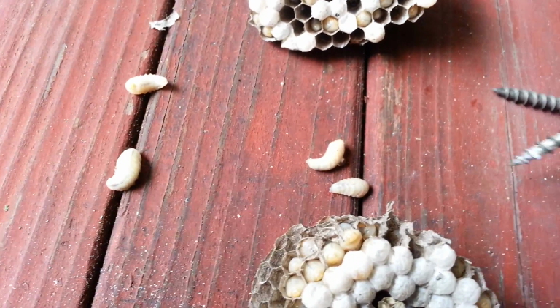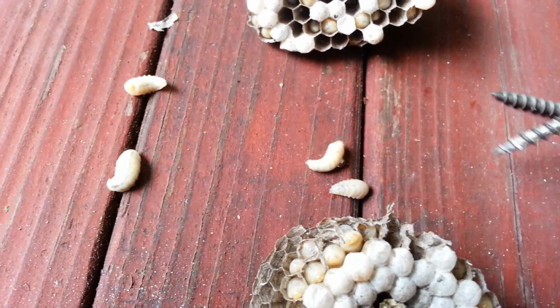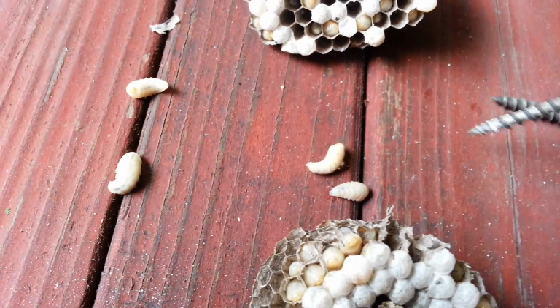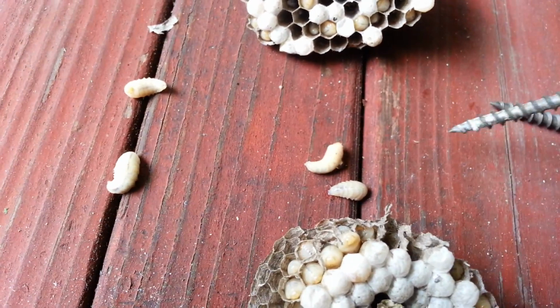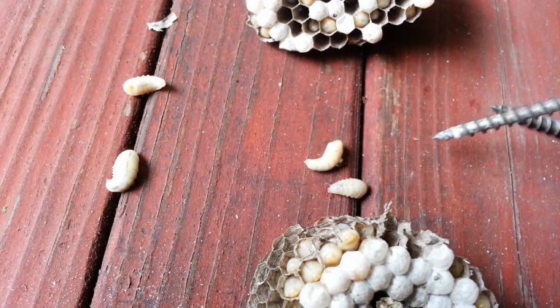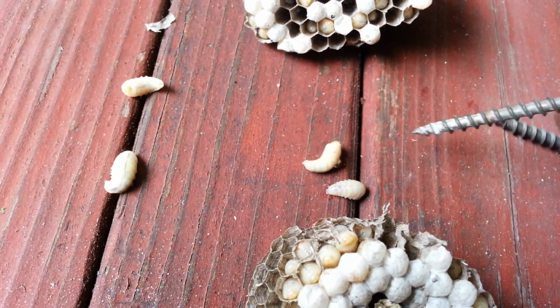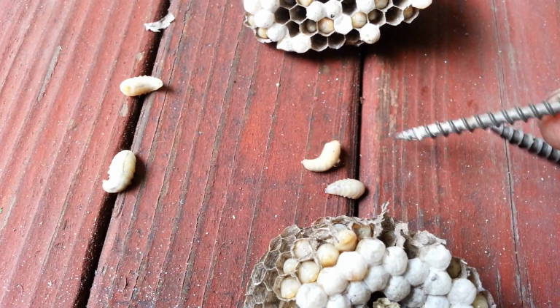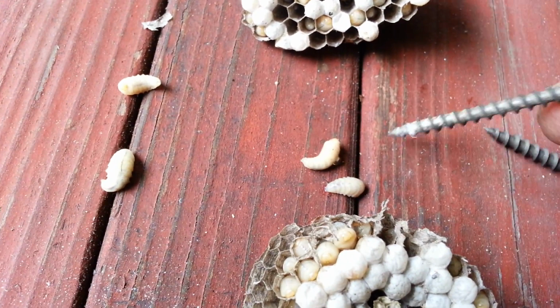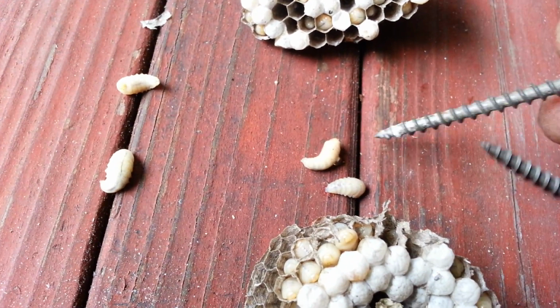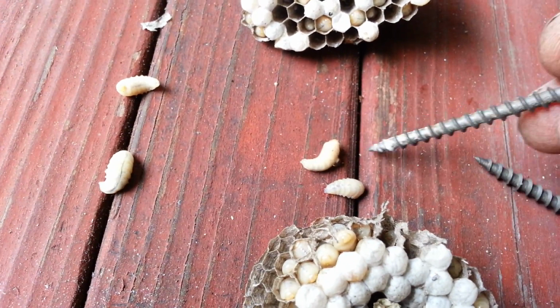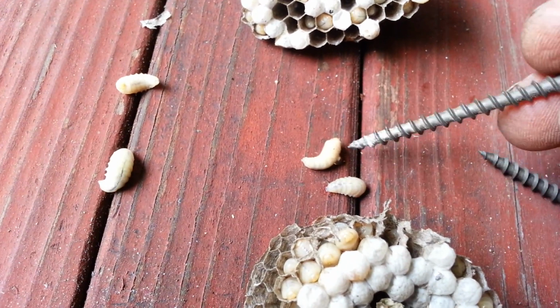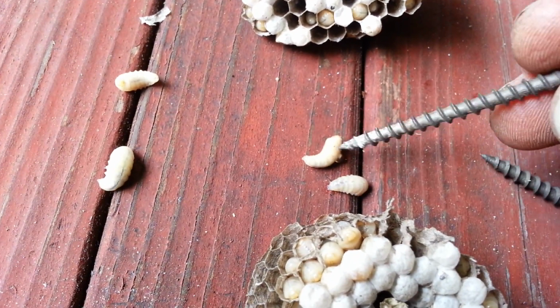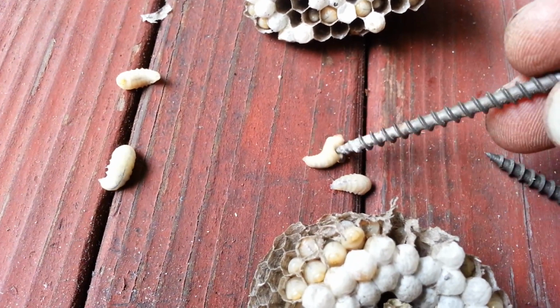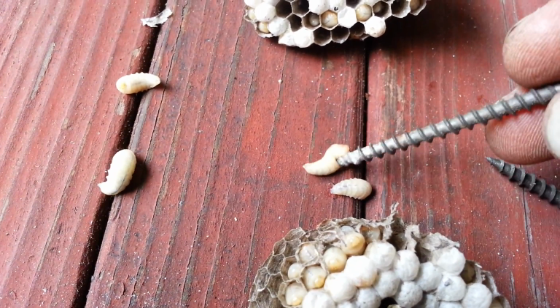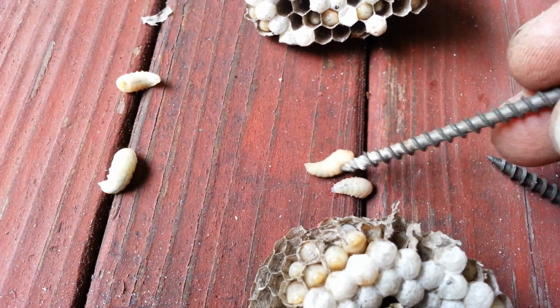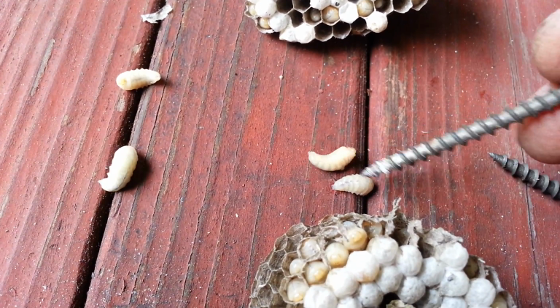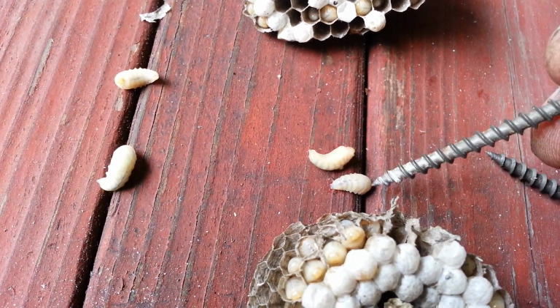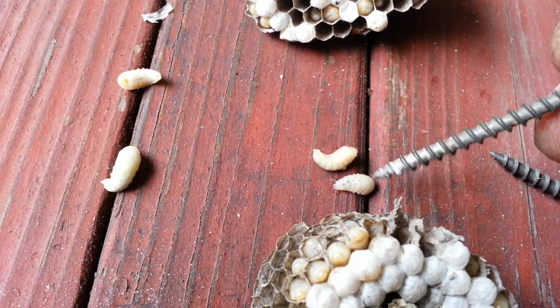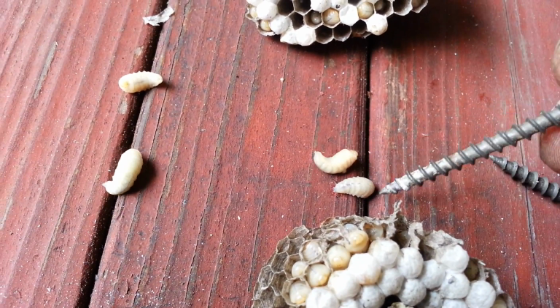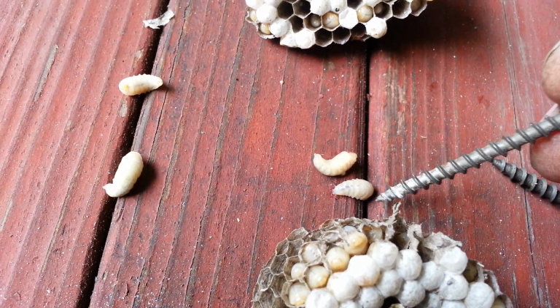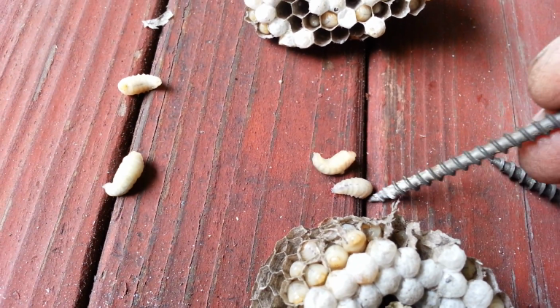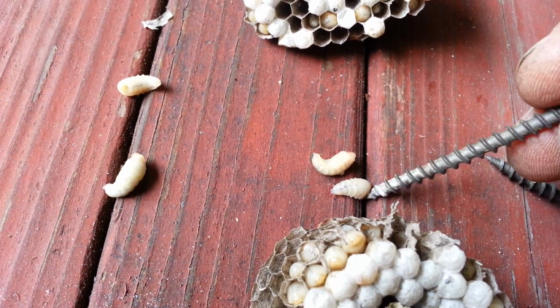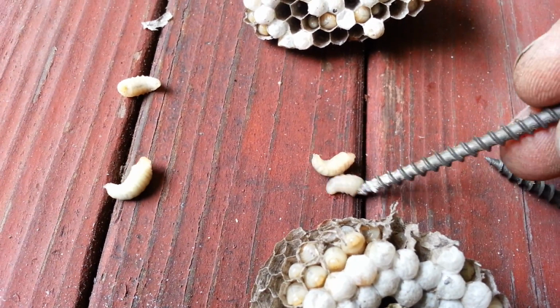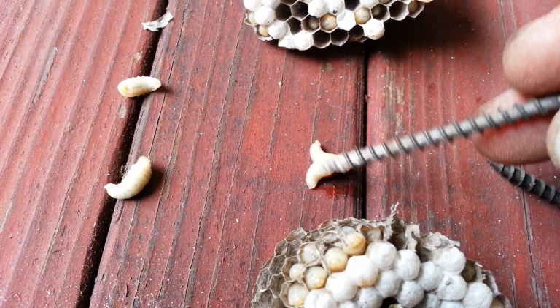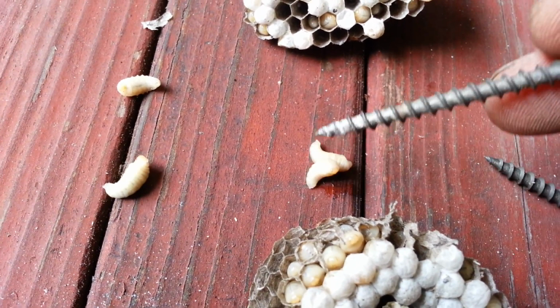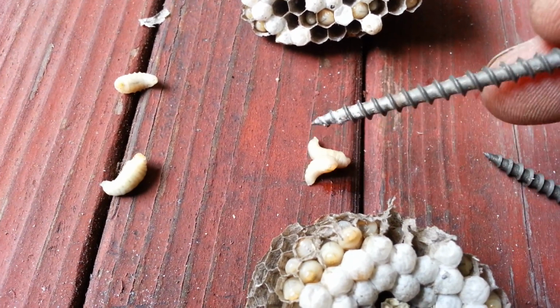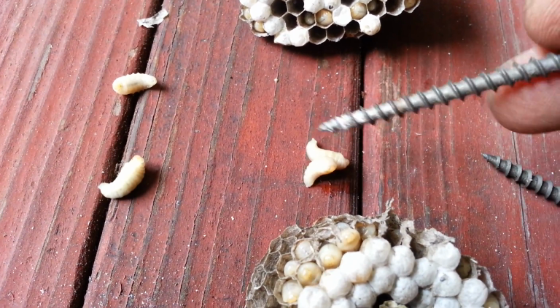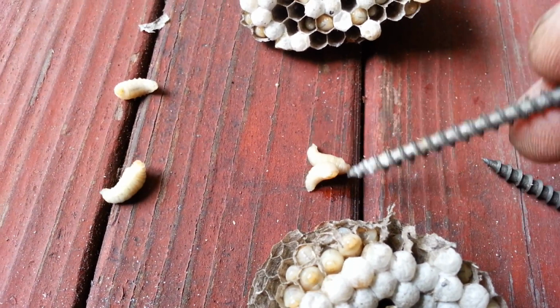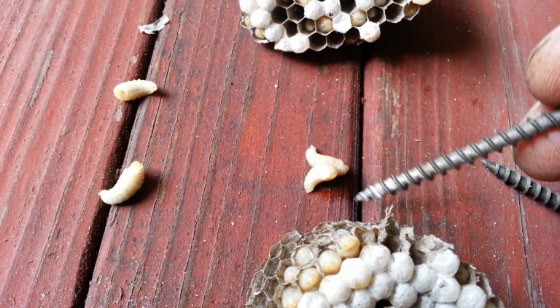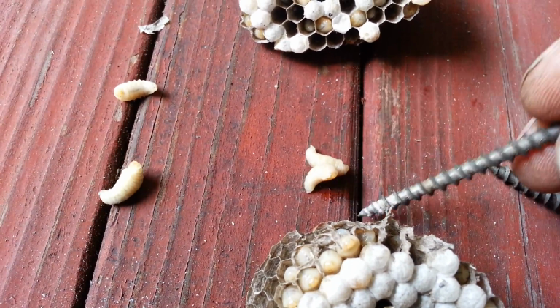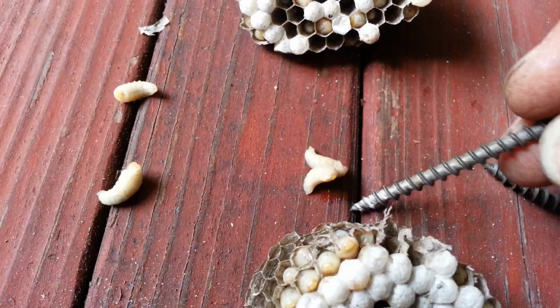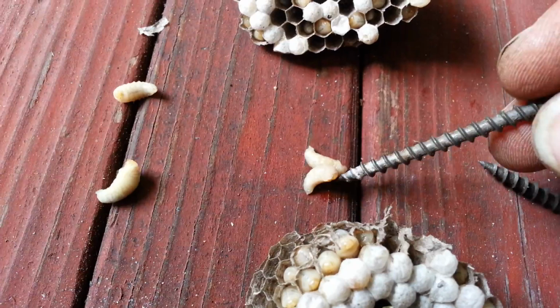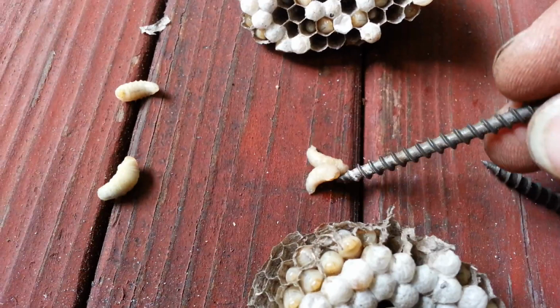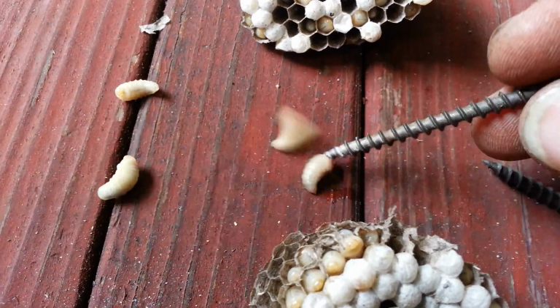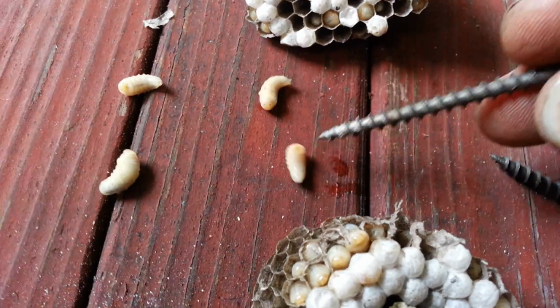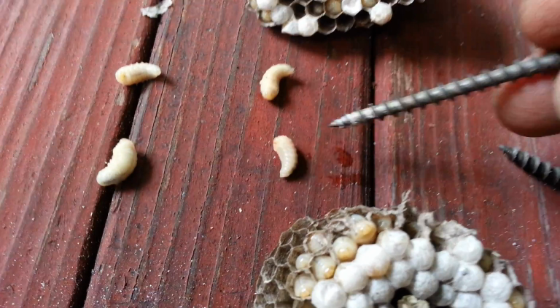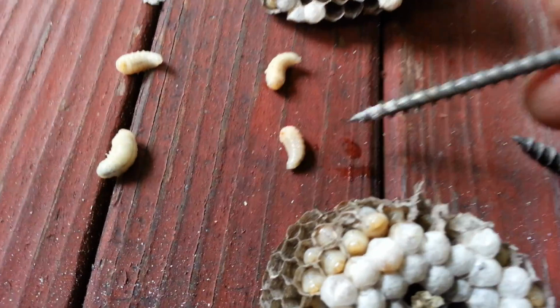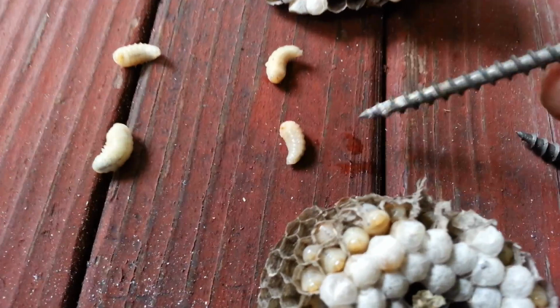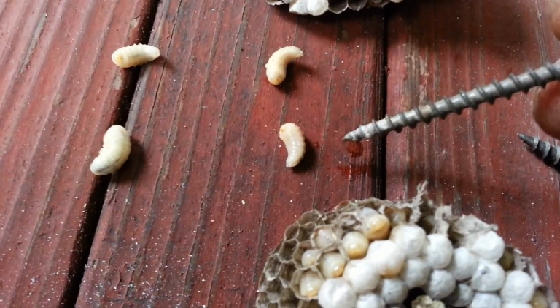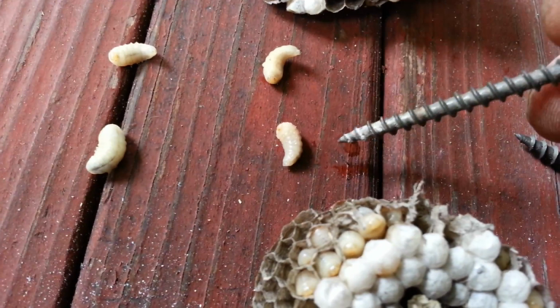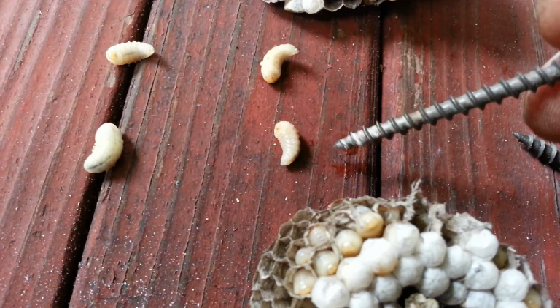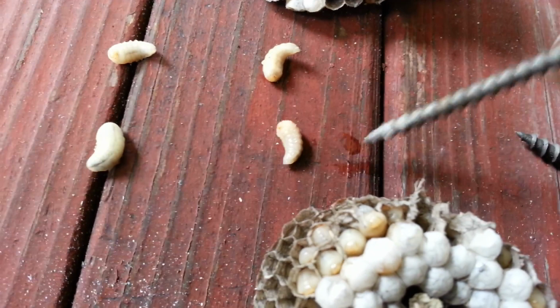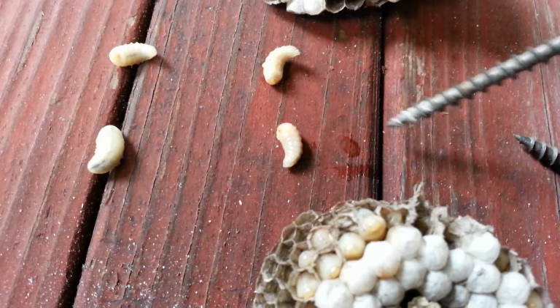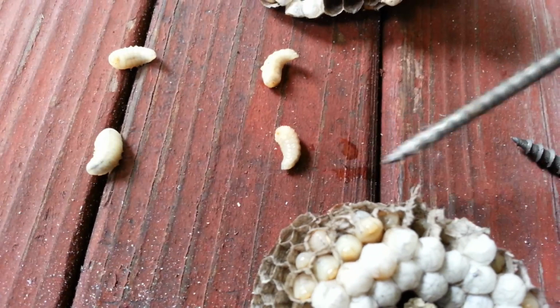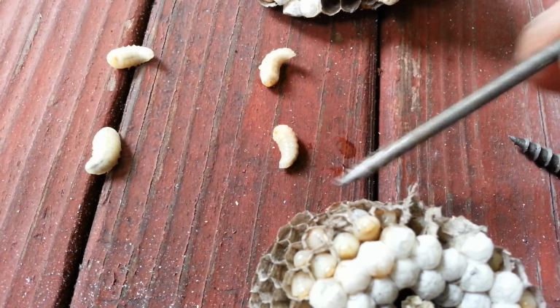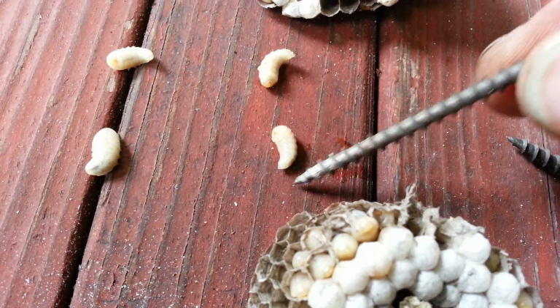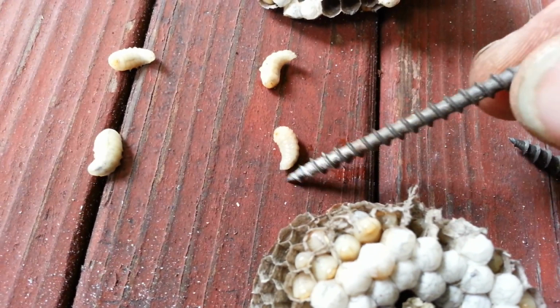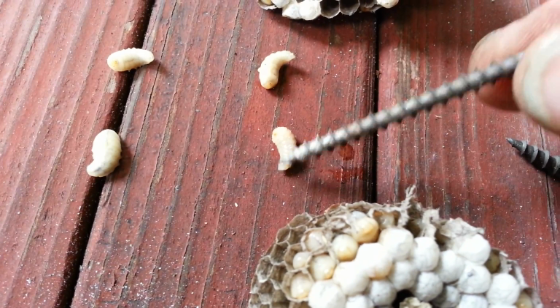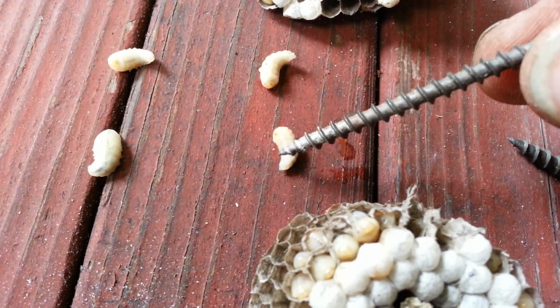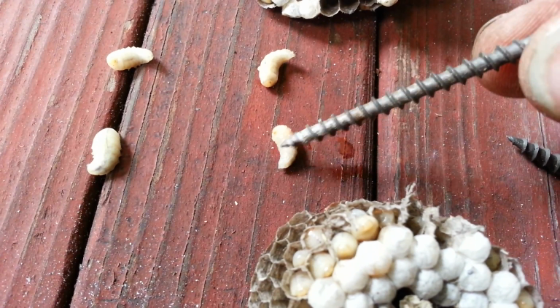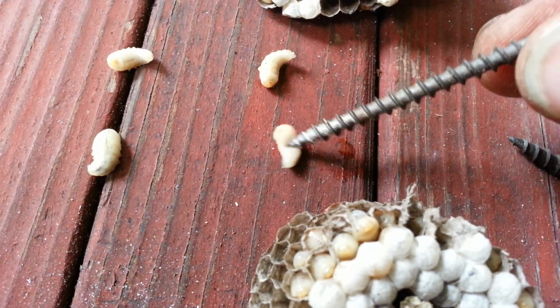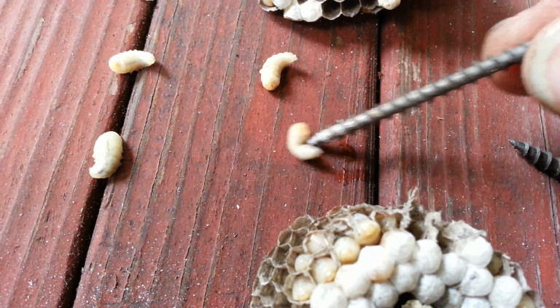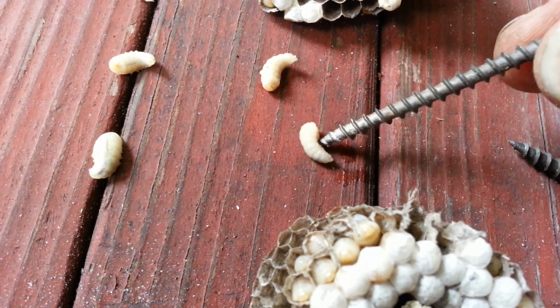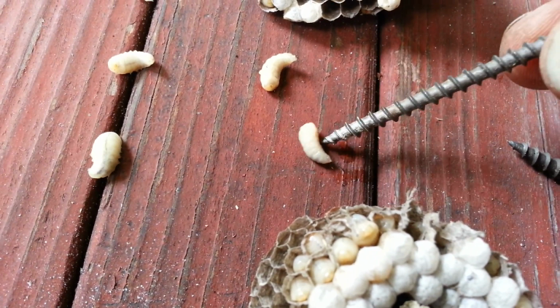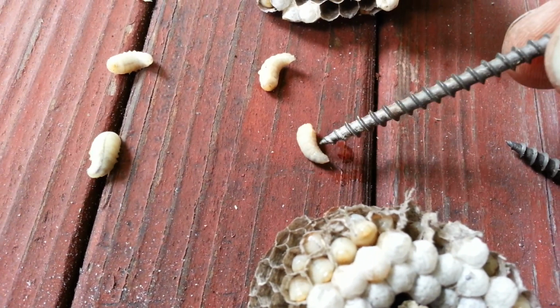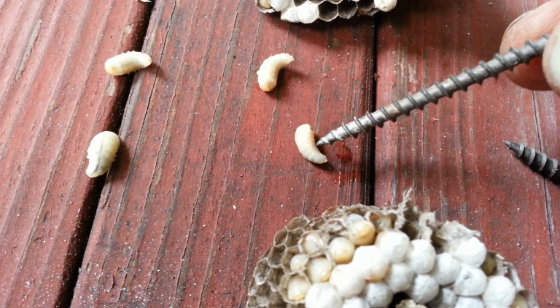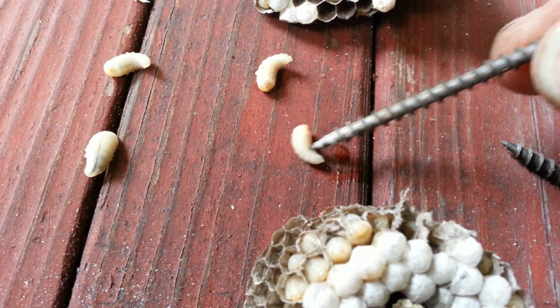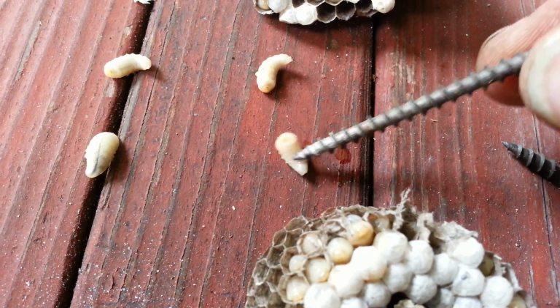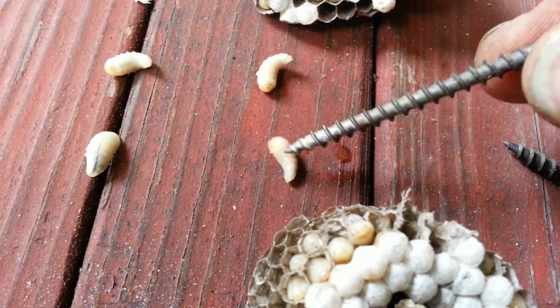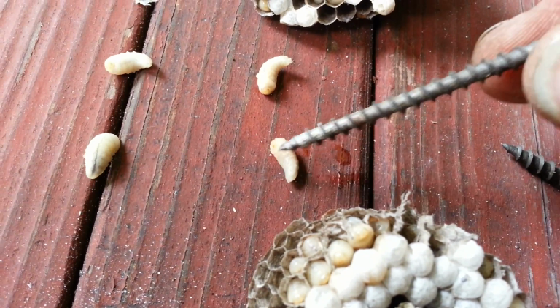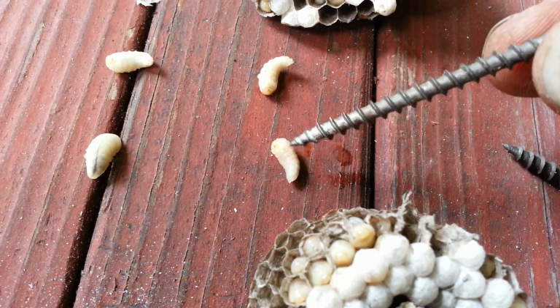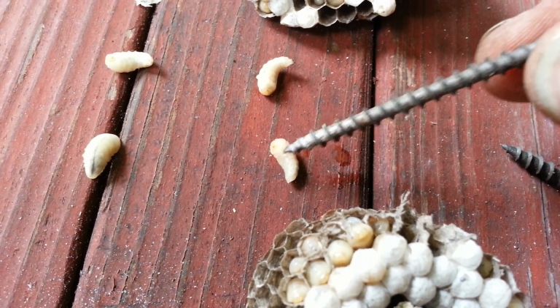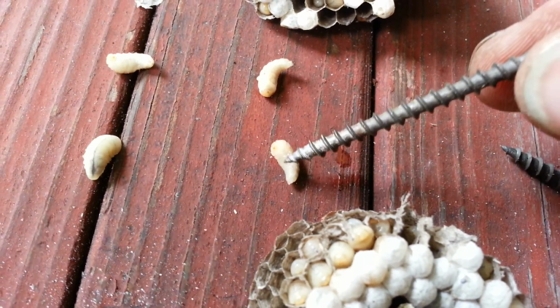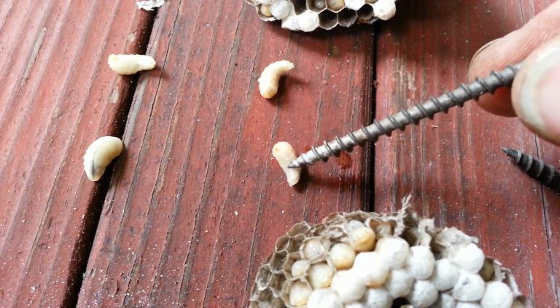I wonder if they would be good for fishing. Oh, that baby, and that bird feeder over there - them birds will take care of that thing.